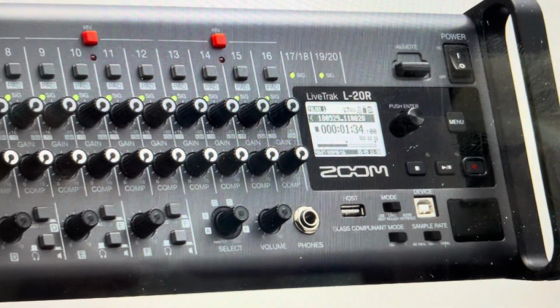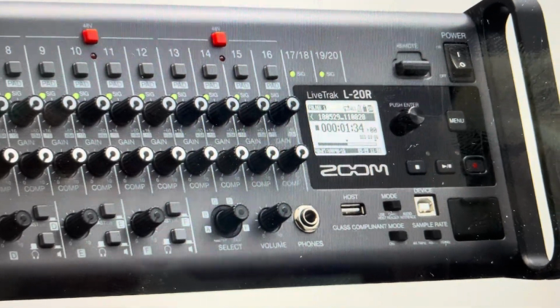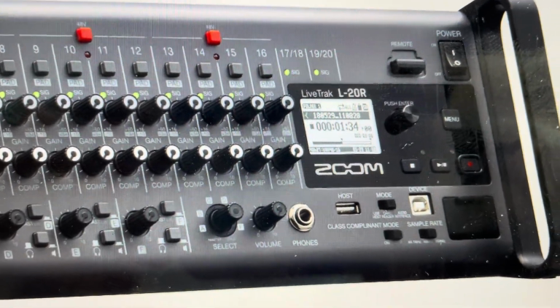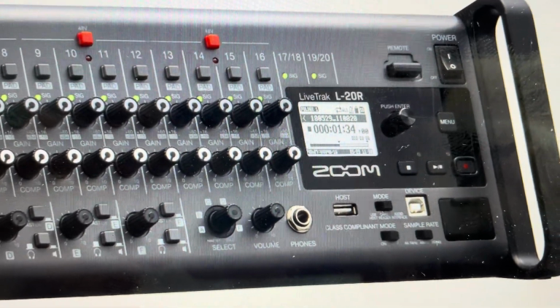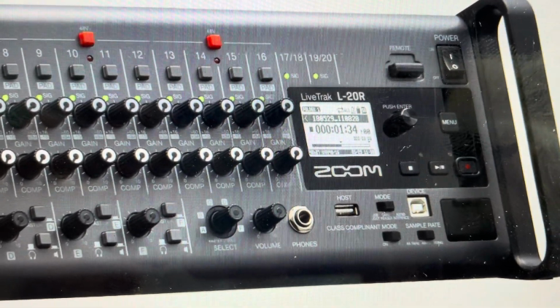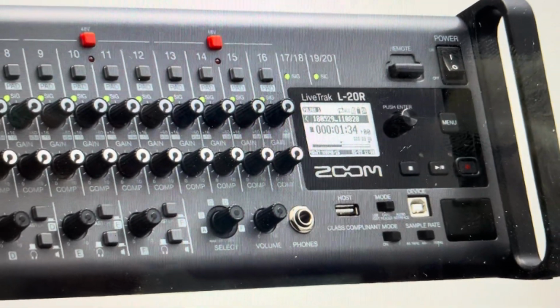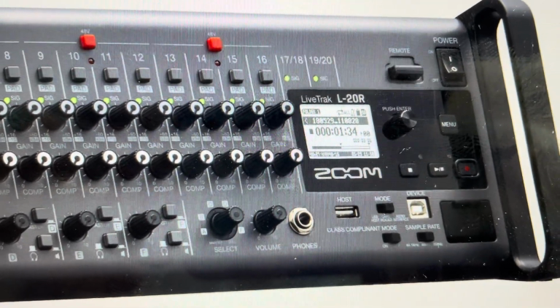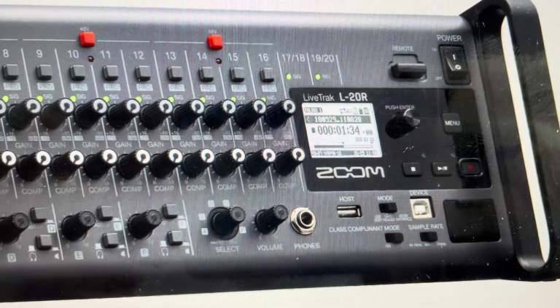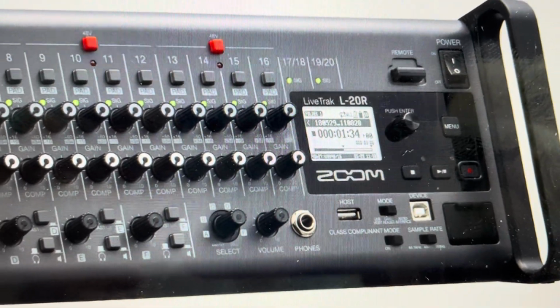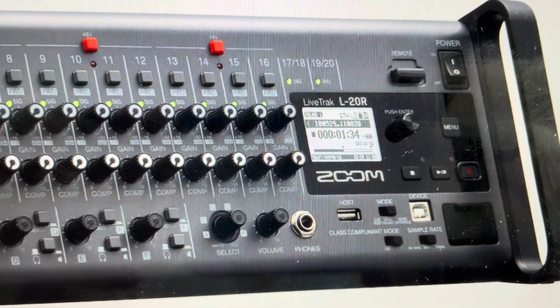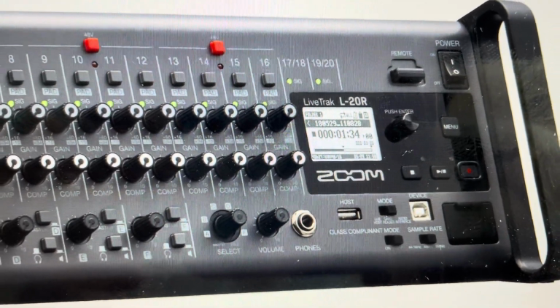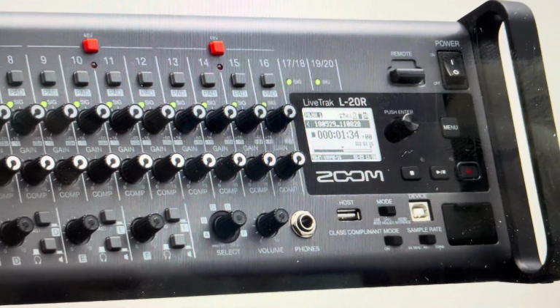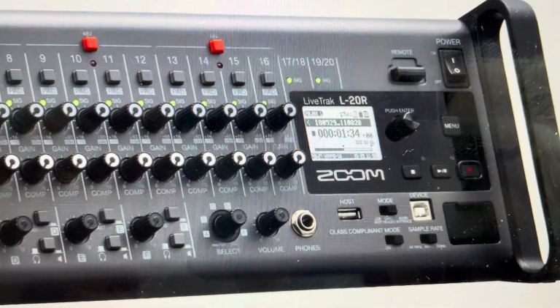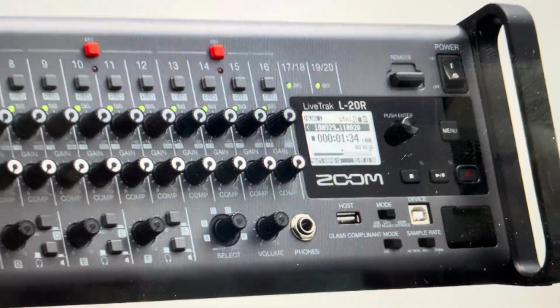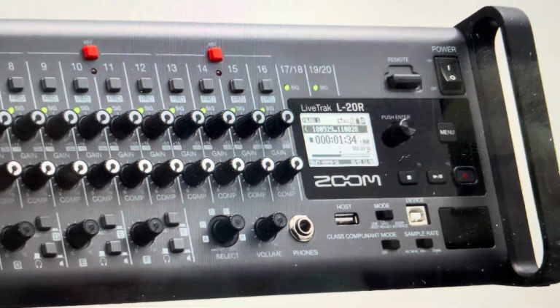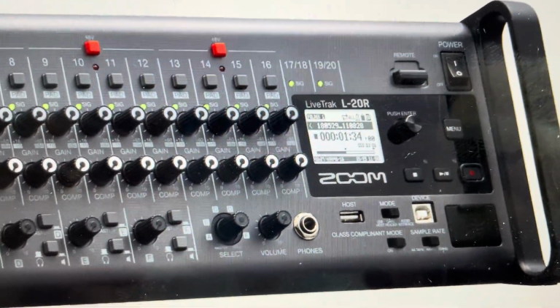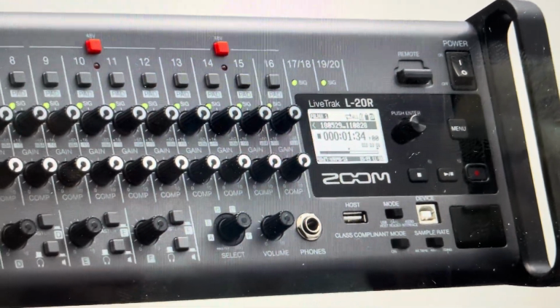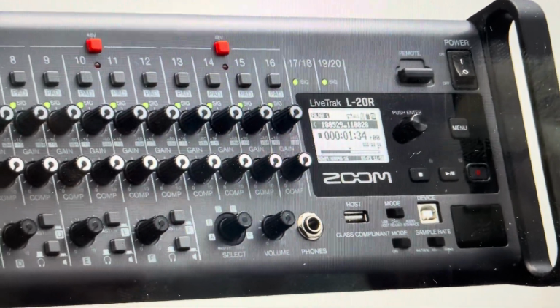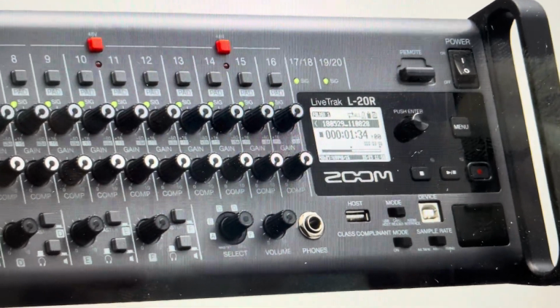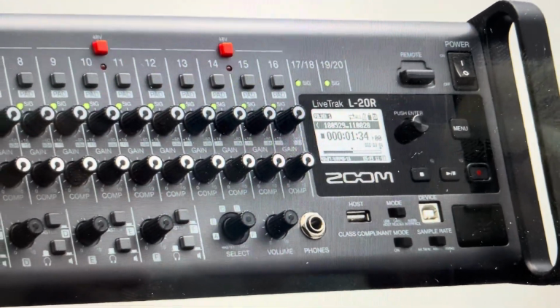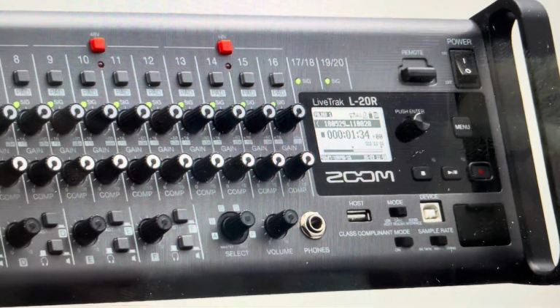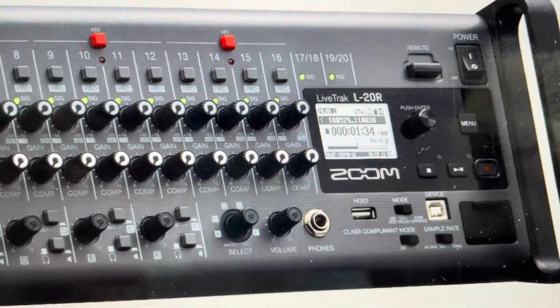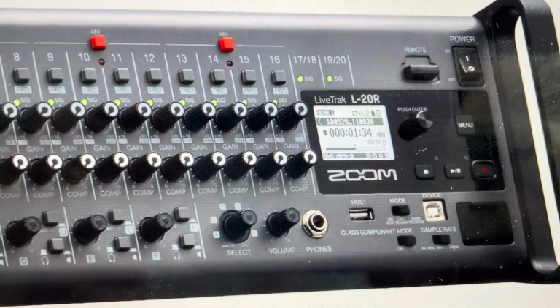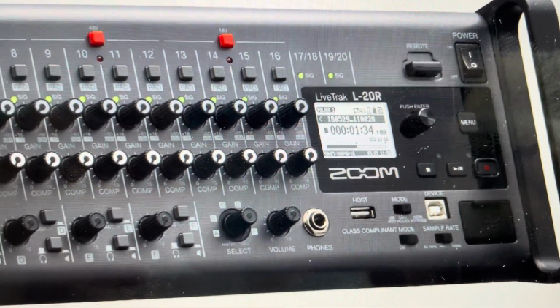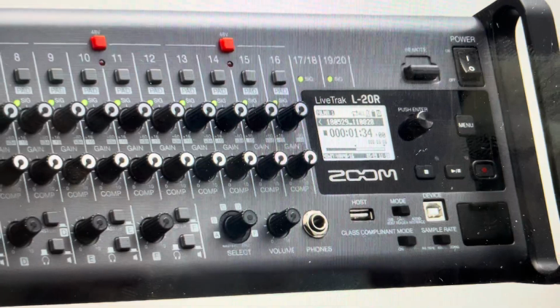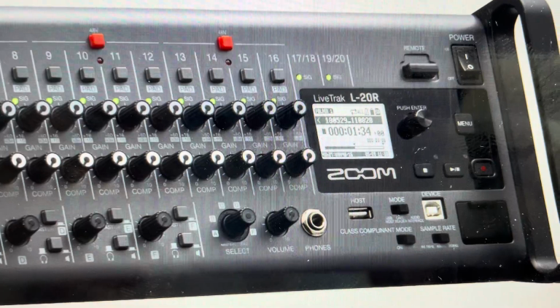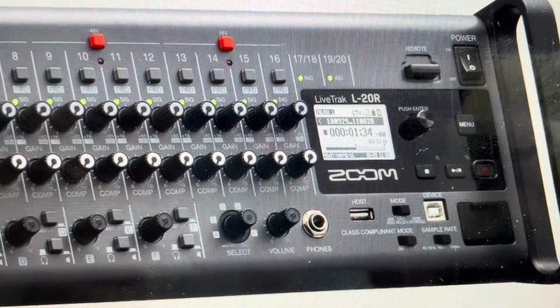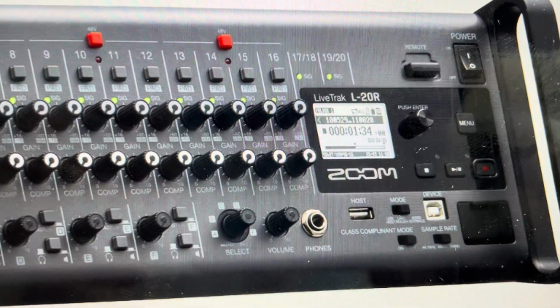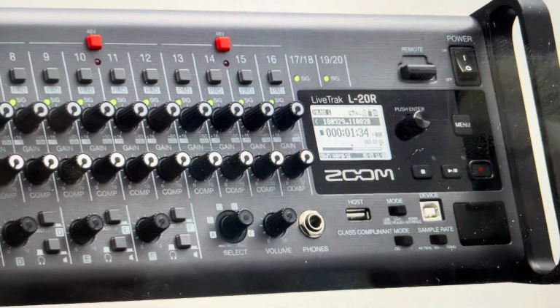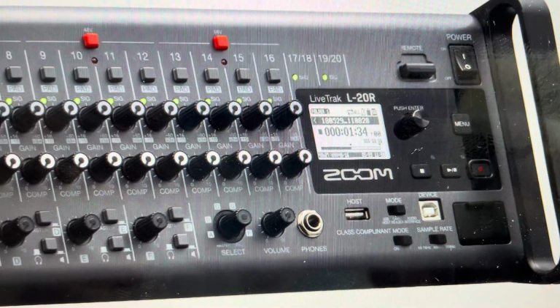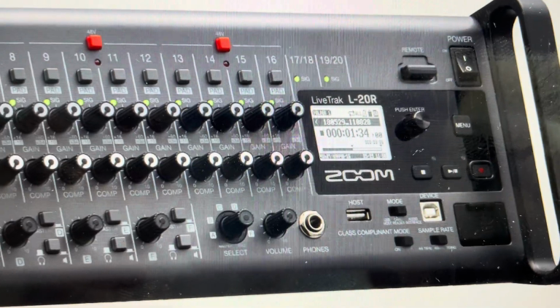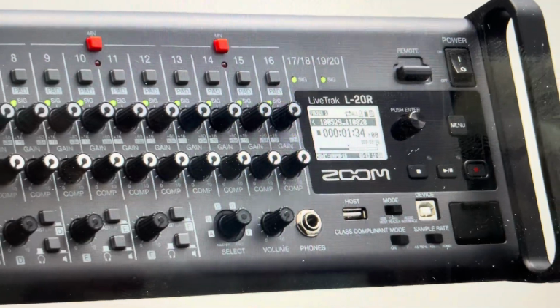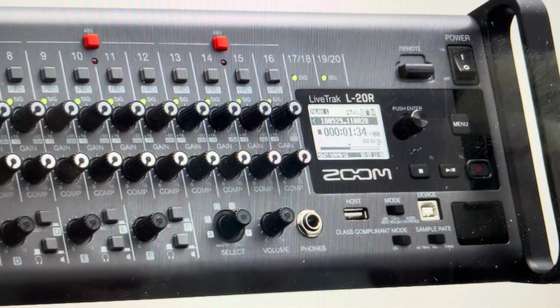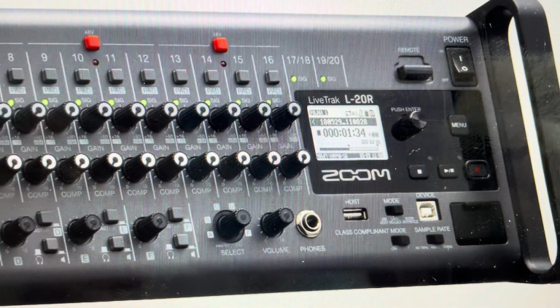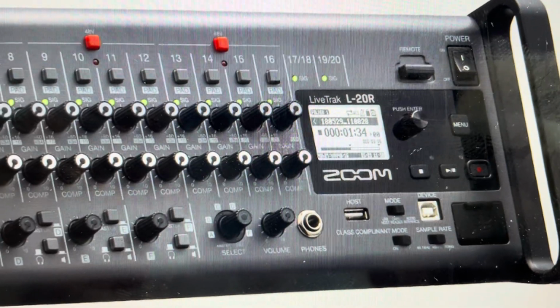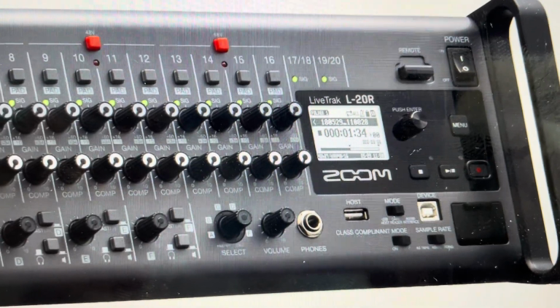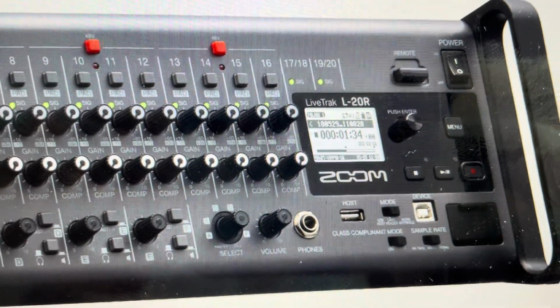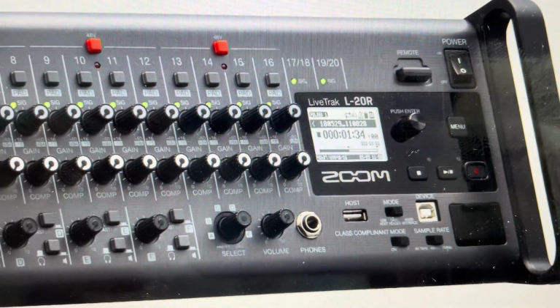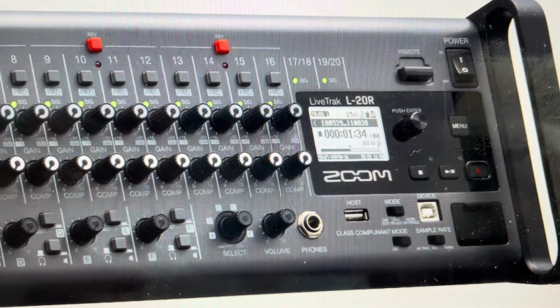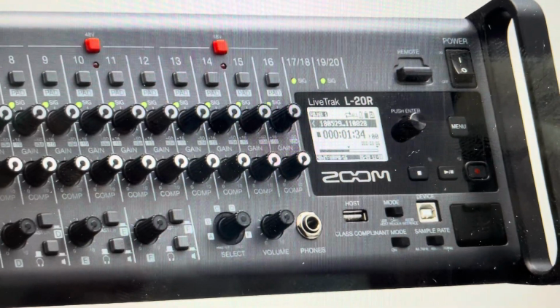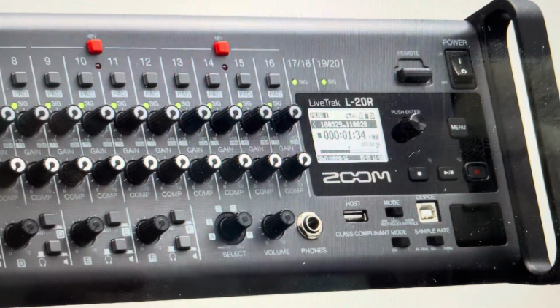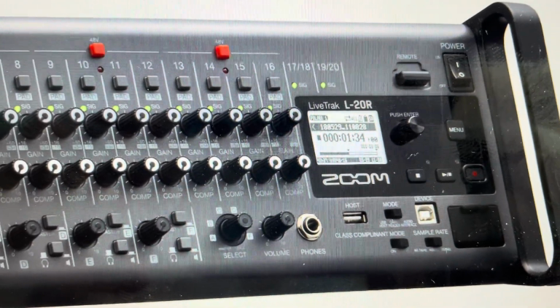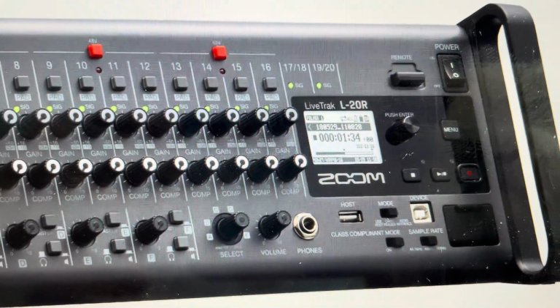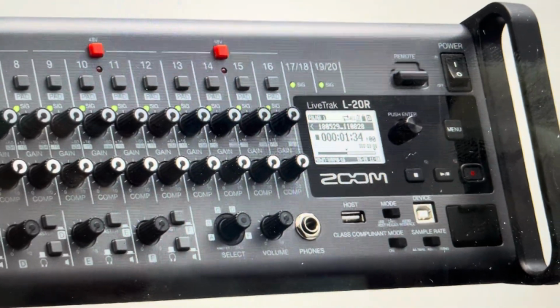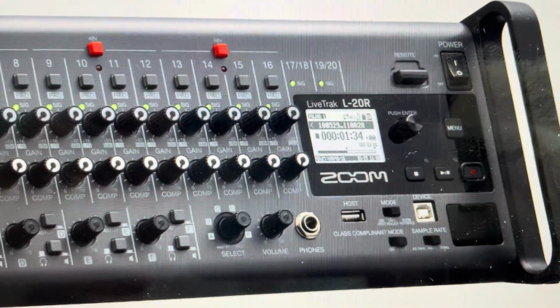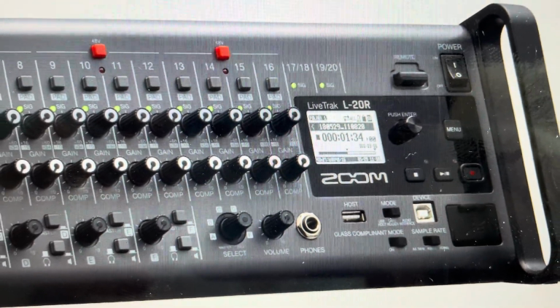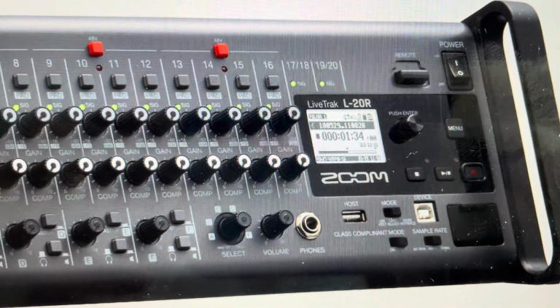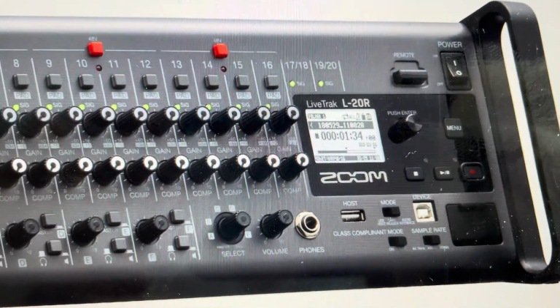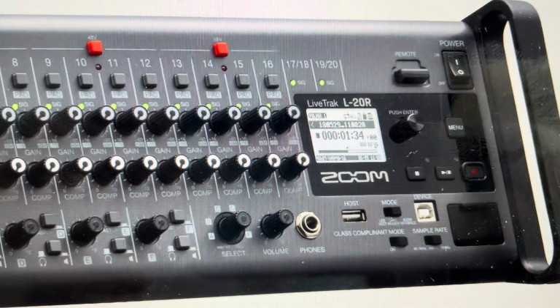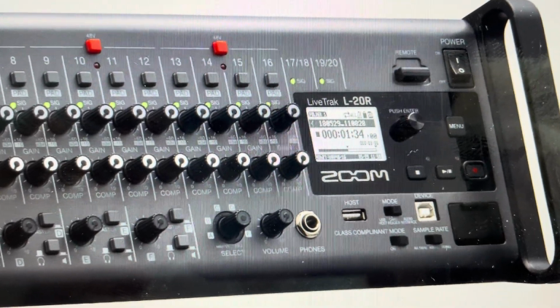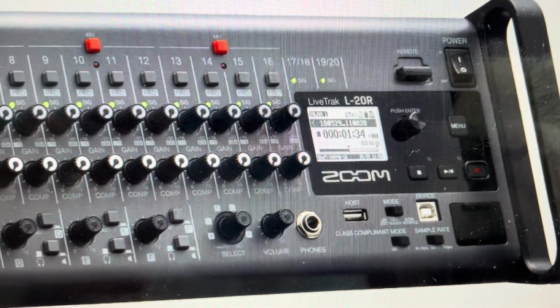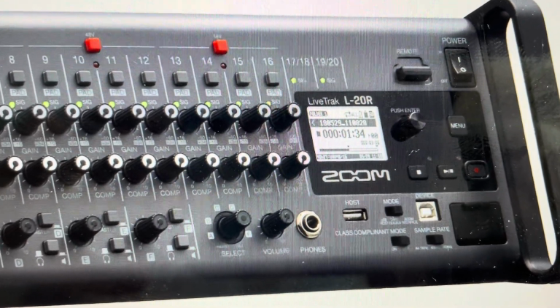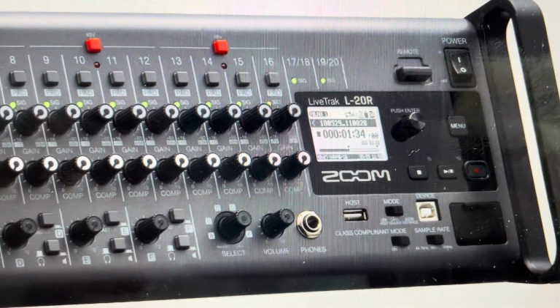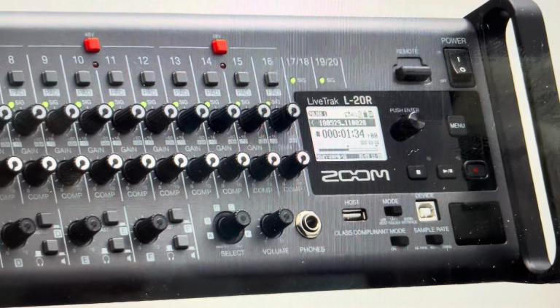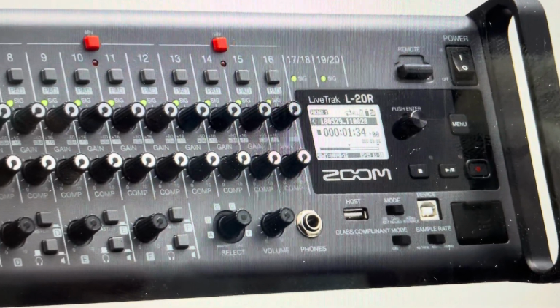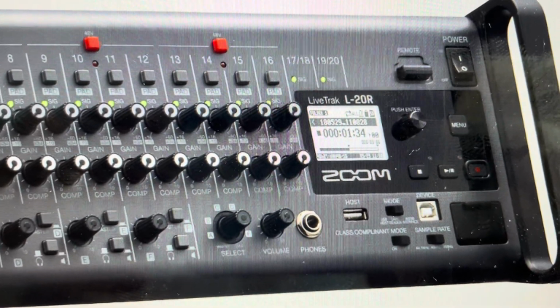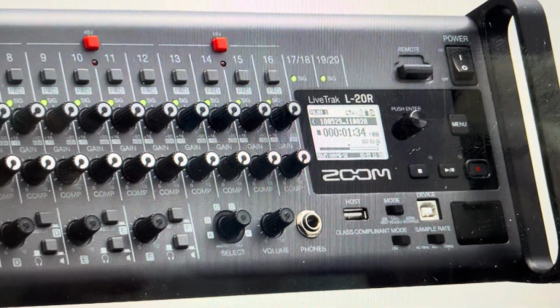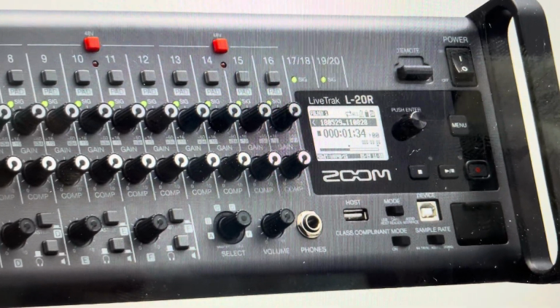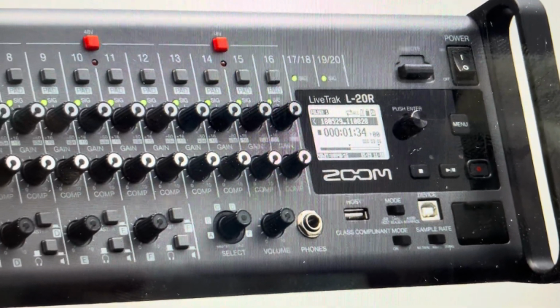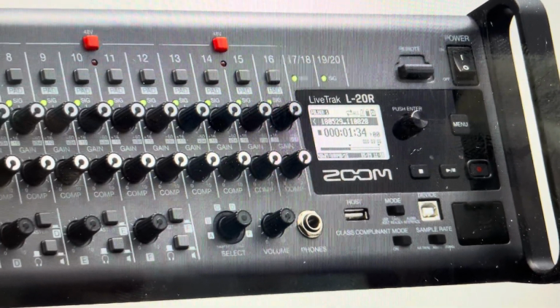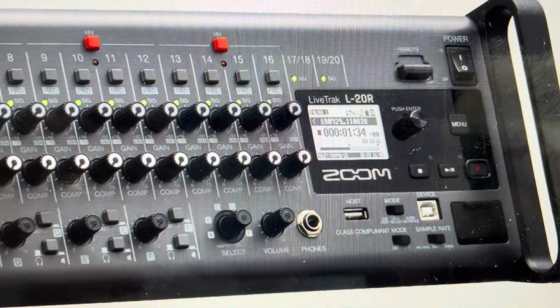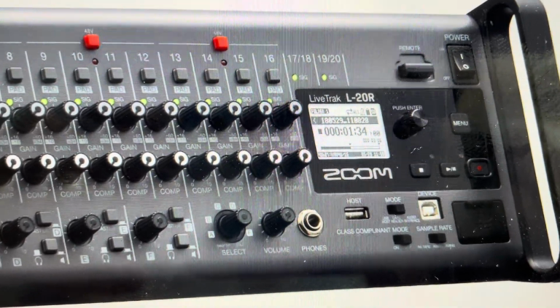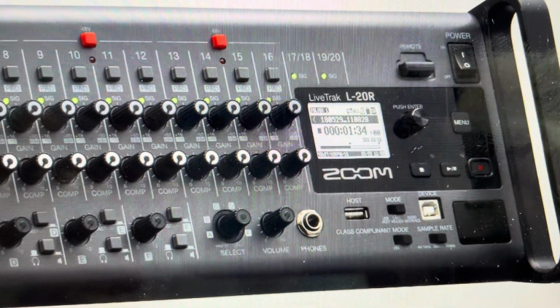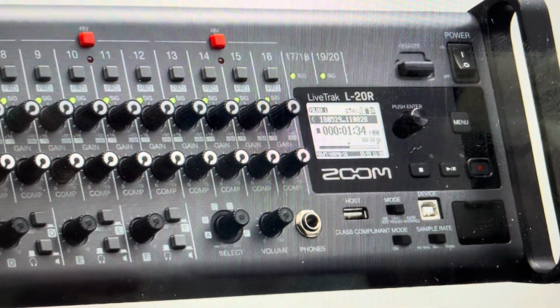You will need to set it up again because all your presets, all your configurations, everything like that will all be set back to their factory out-of-the-box defaults.